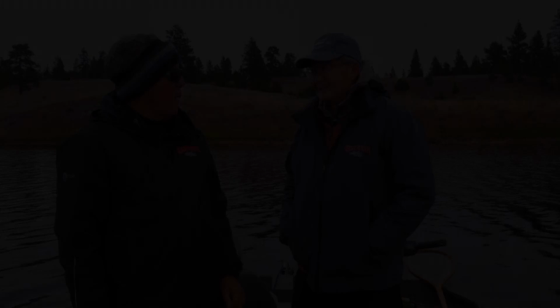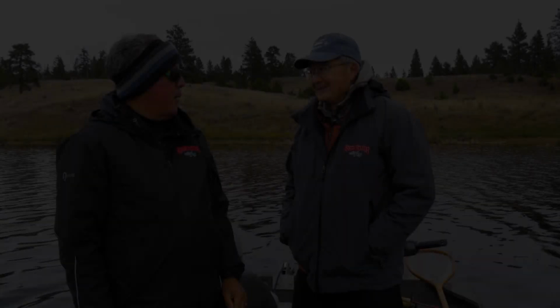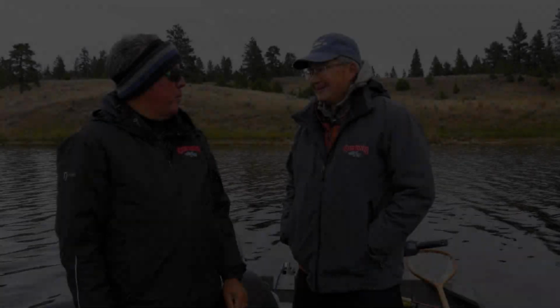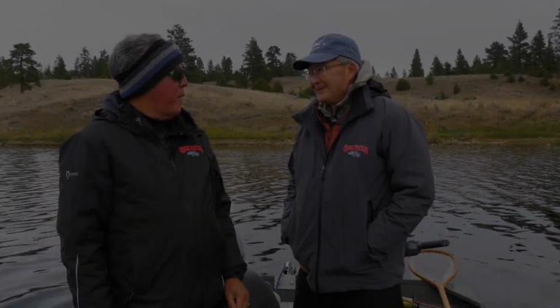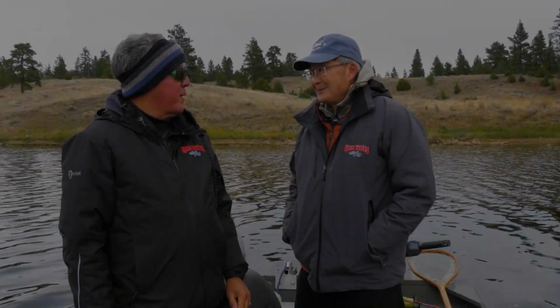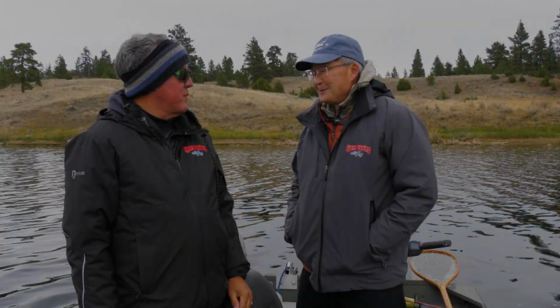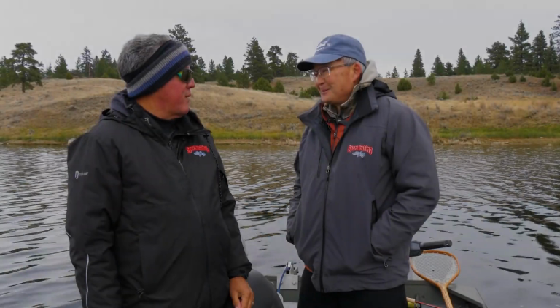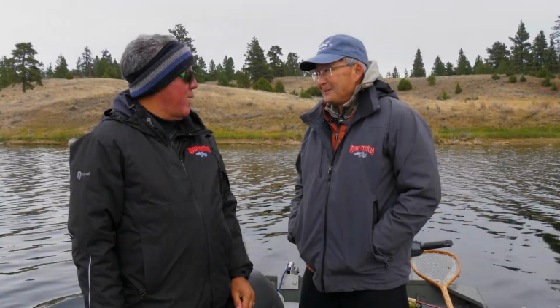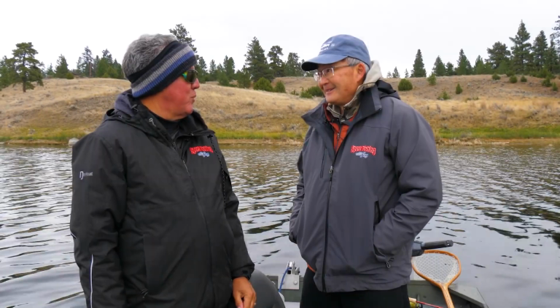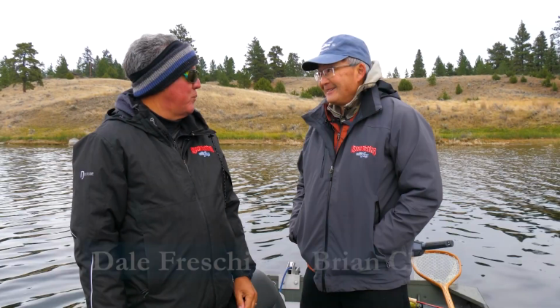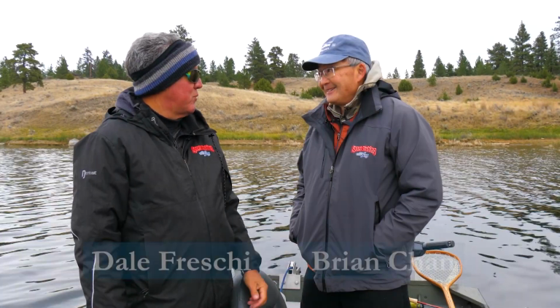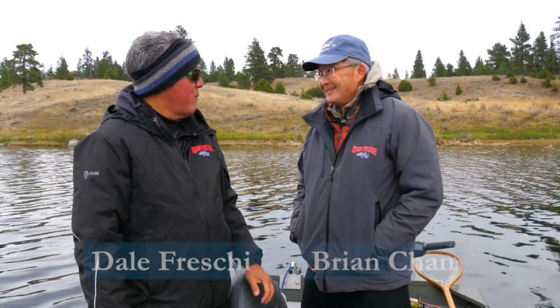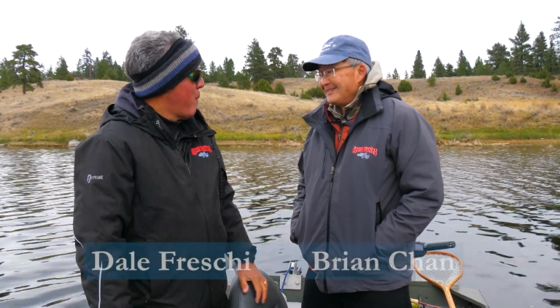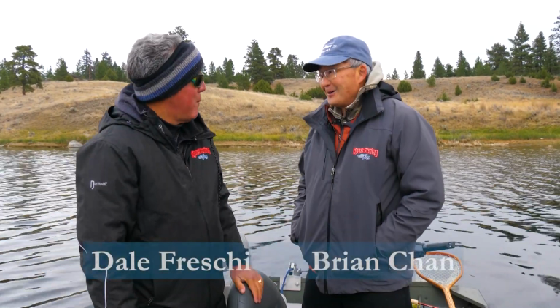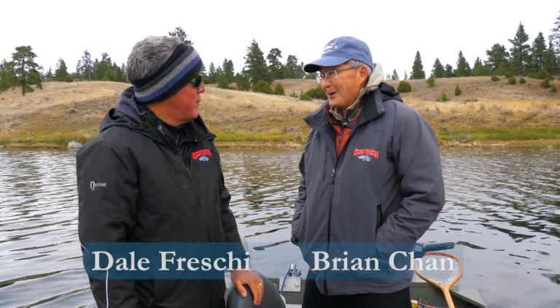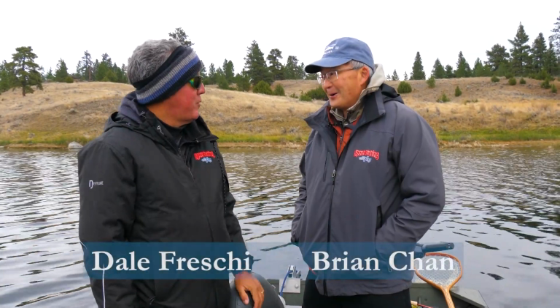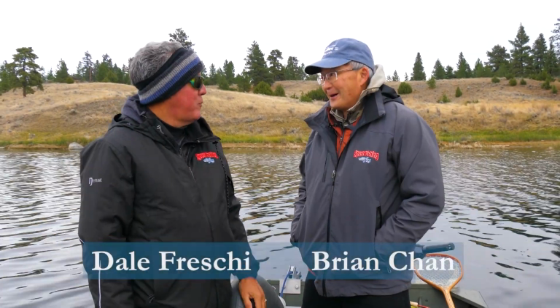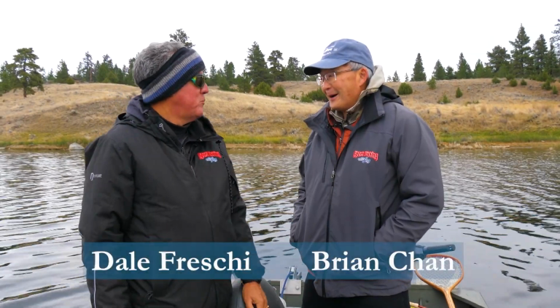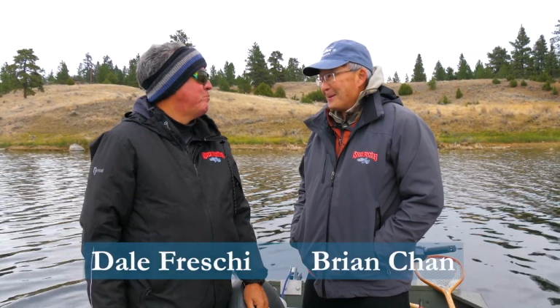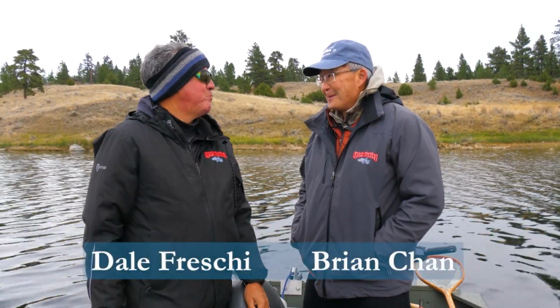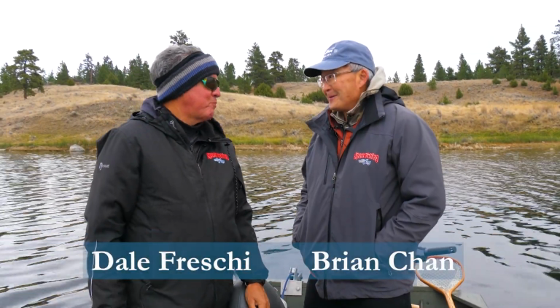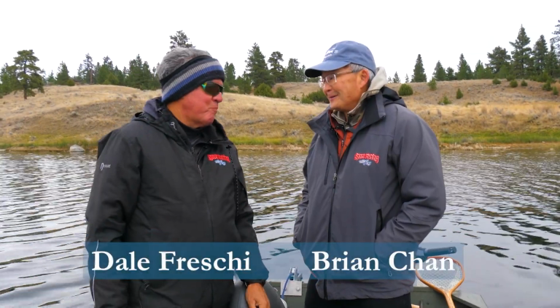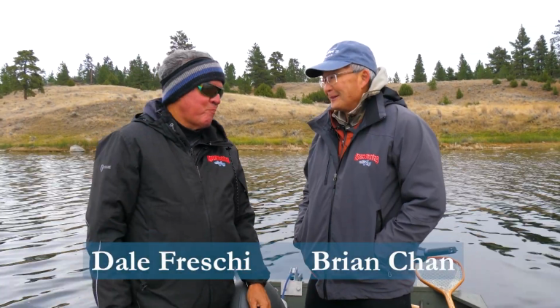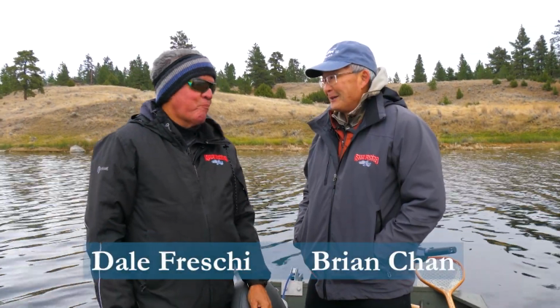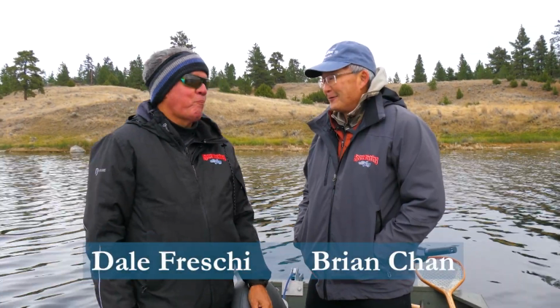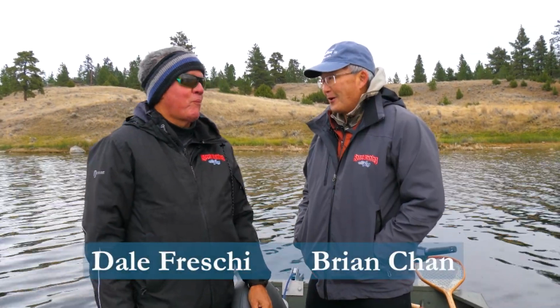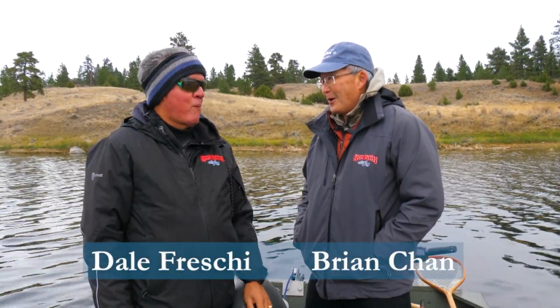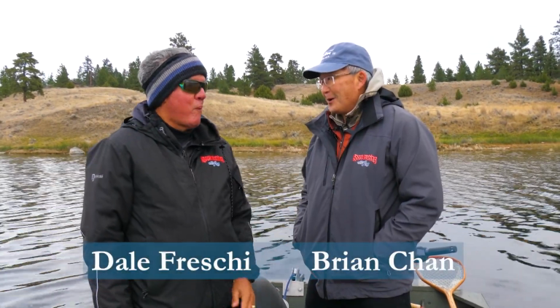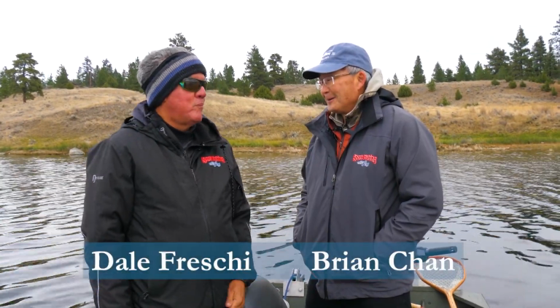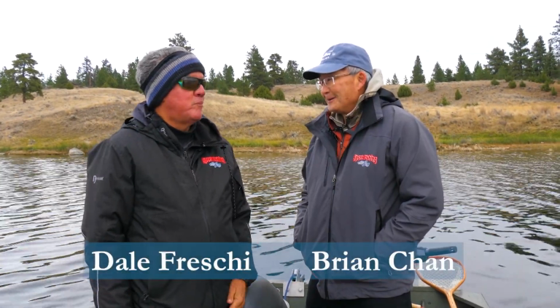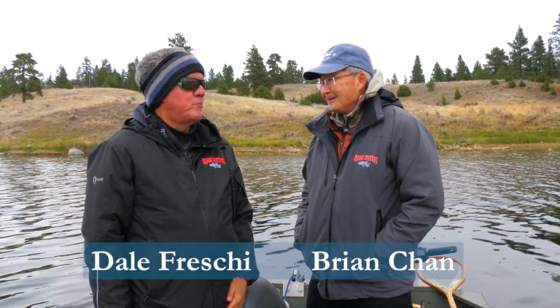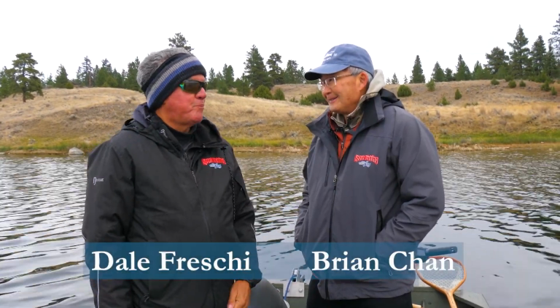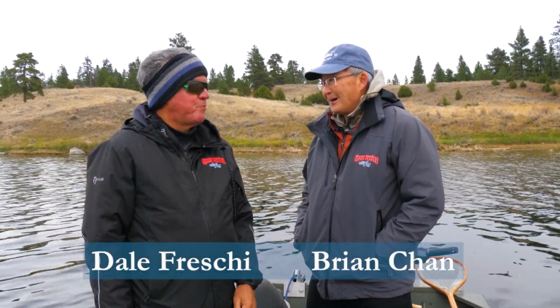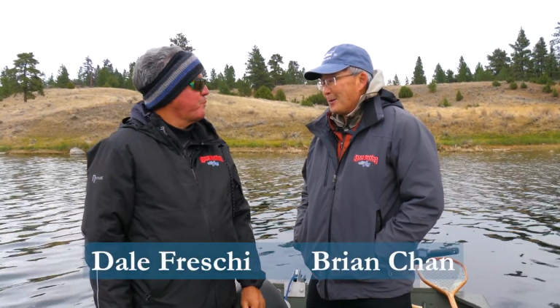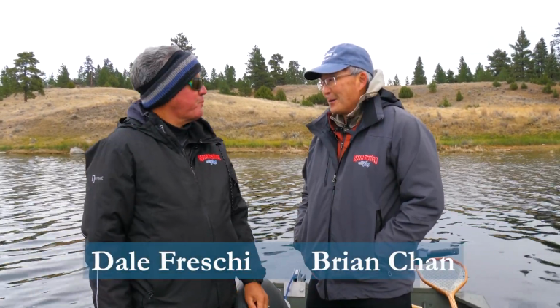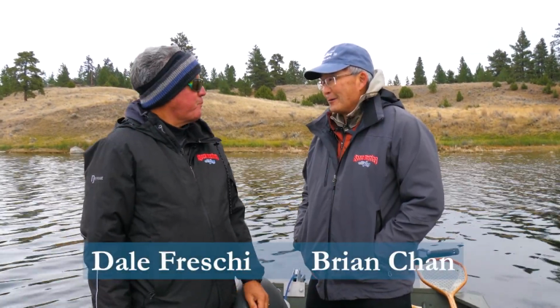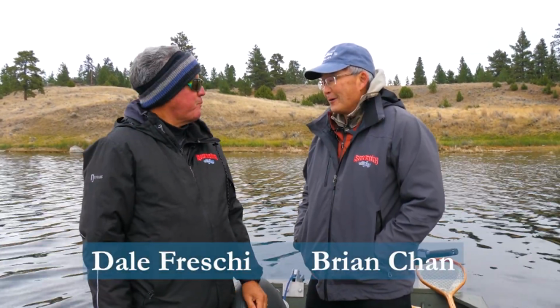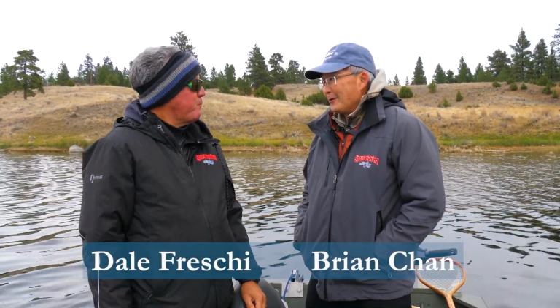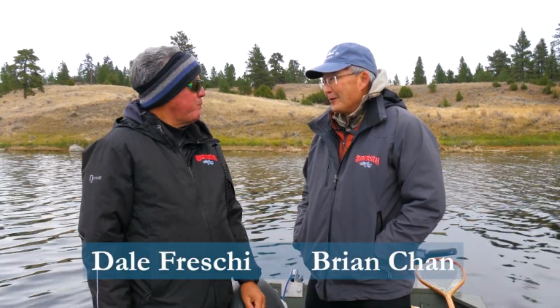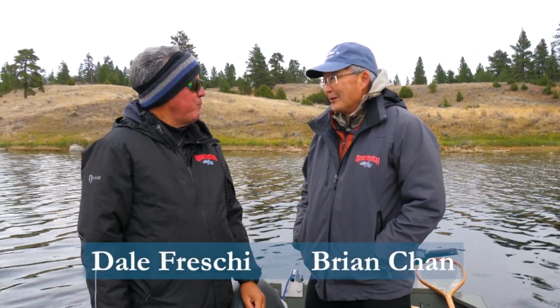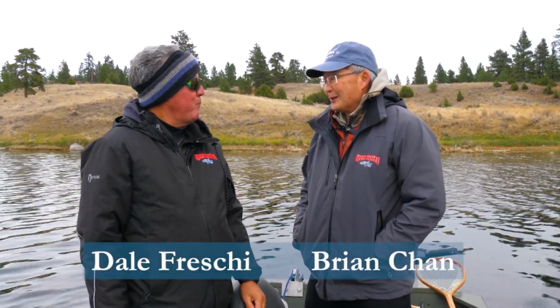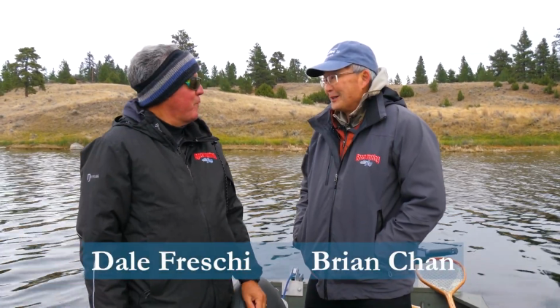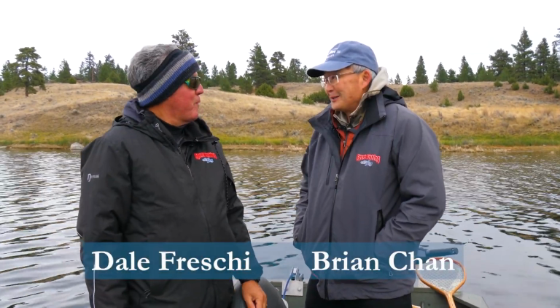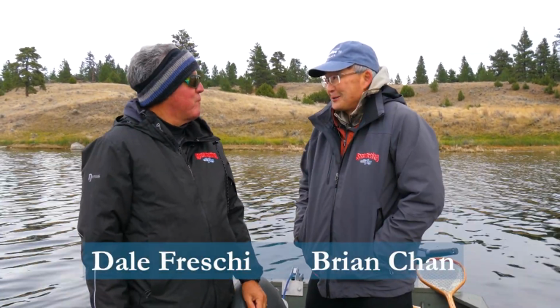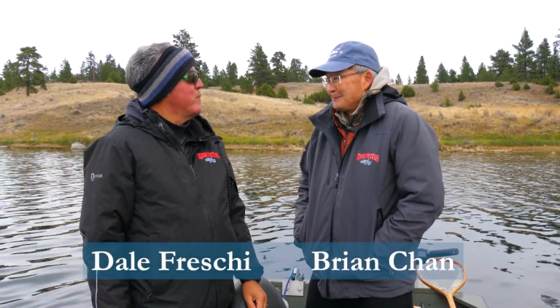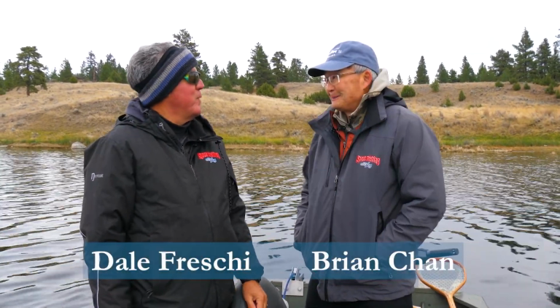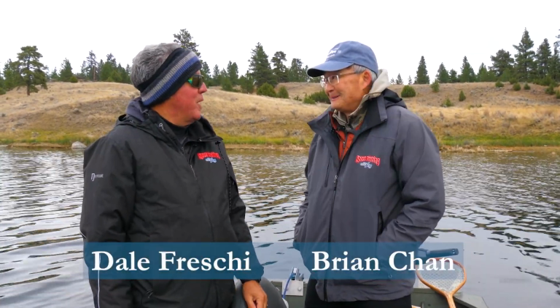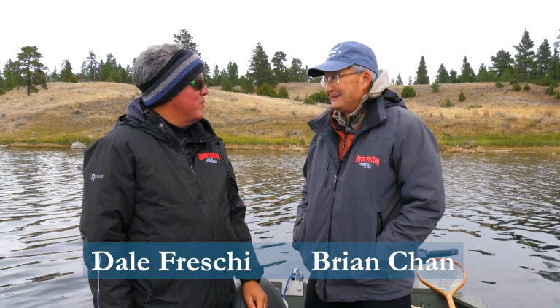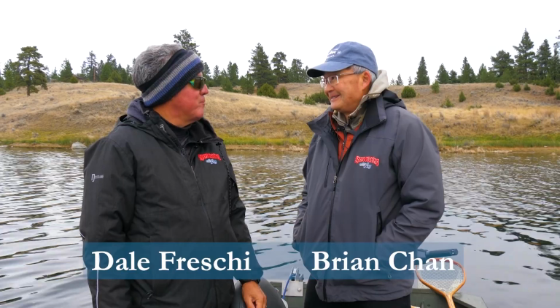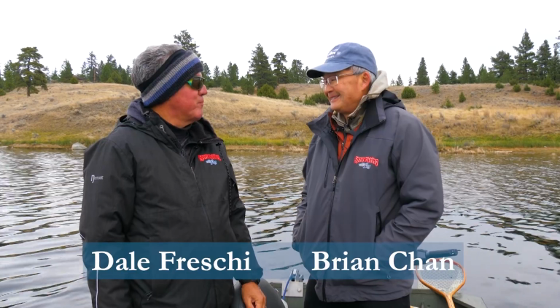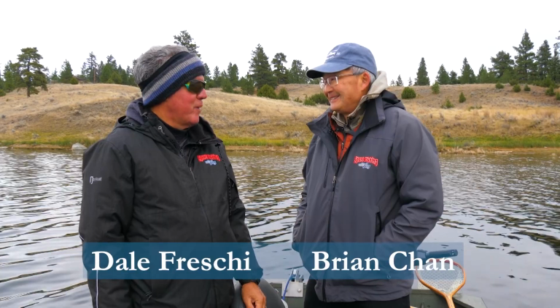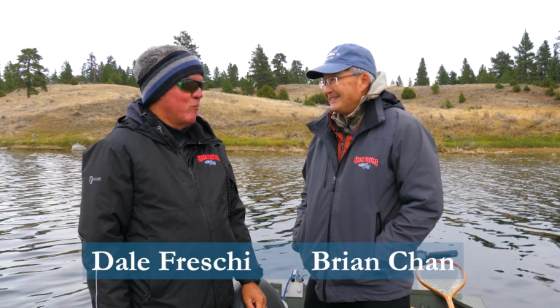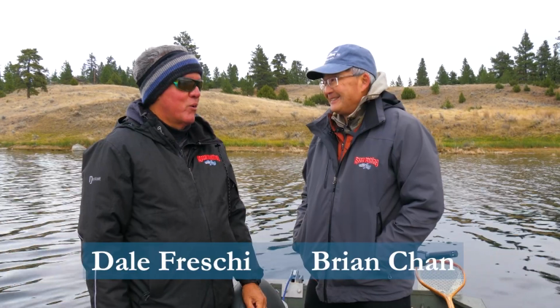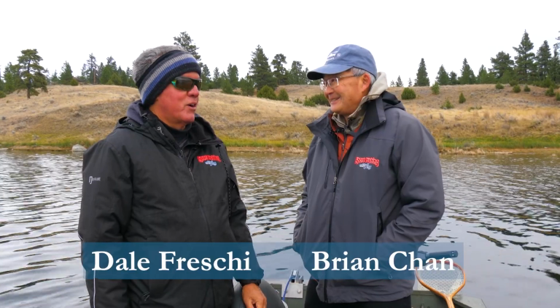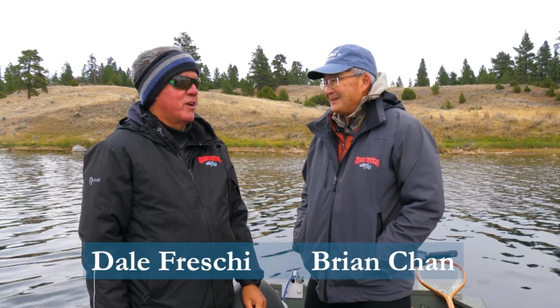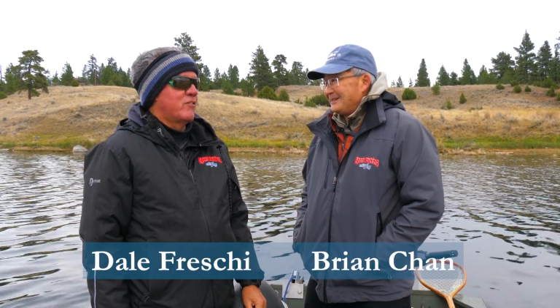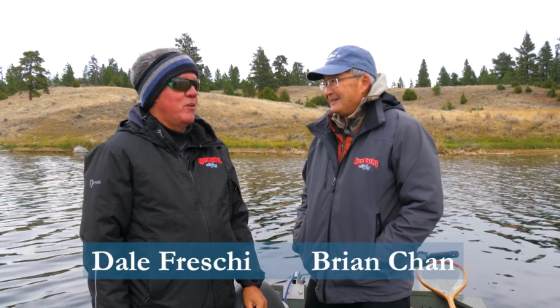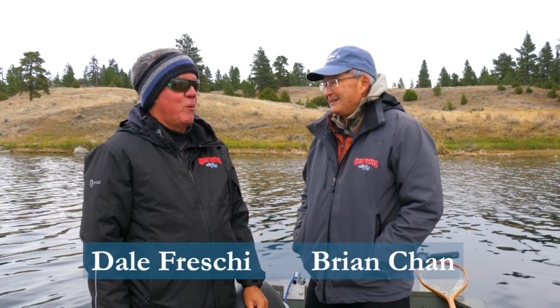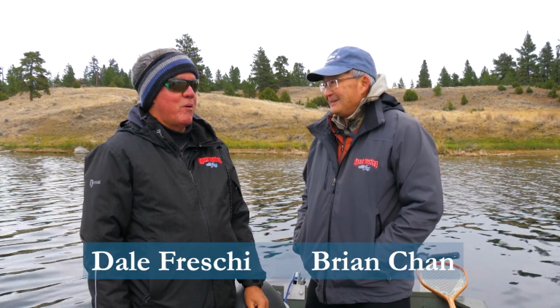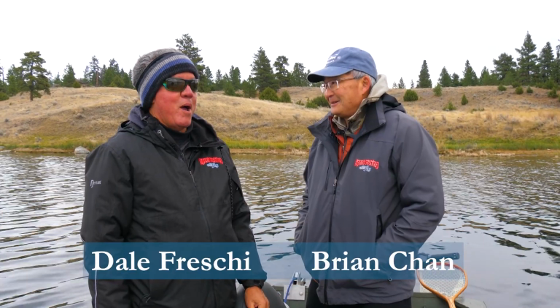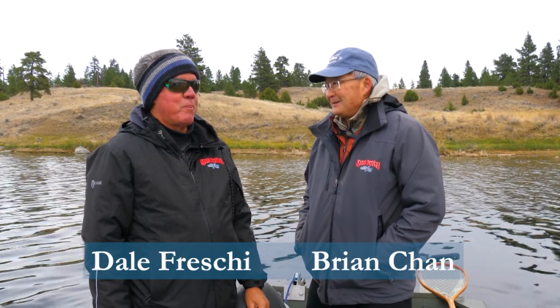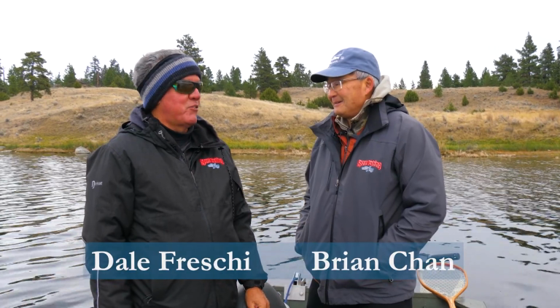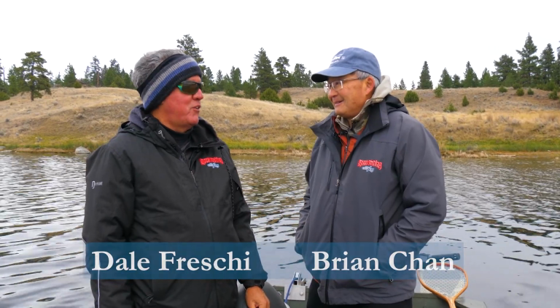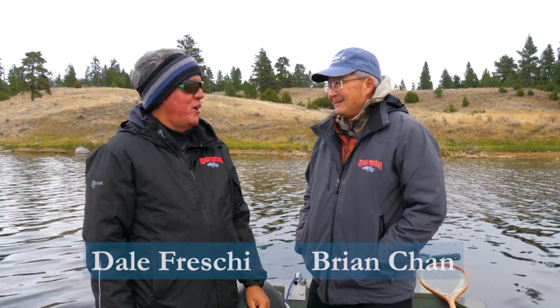Well, back in Kamloops. Oh yeah, late fall on one of our favorite lakes. Yeah, and we're gonna see what happens today.